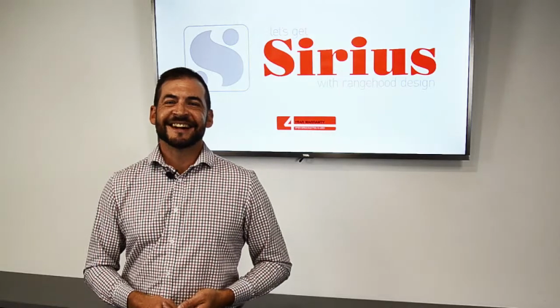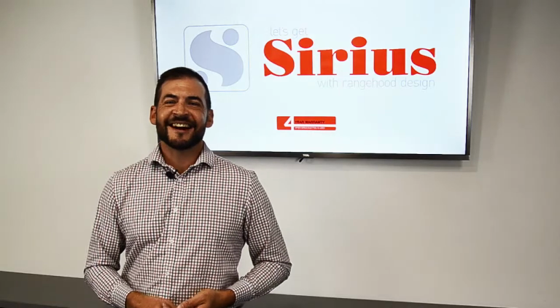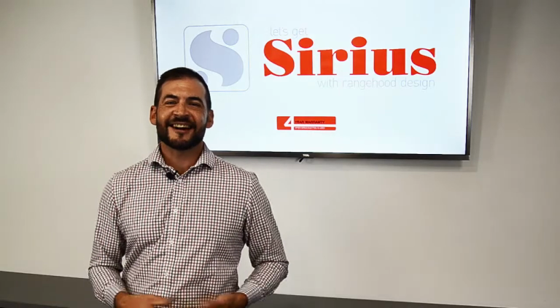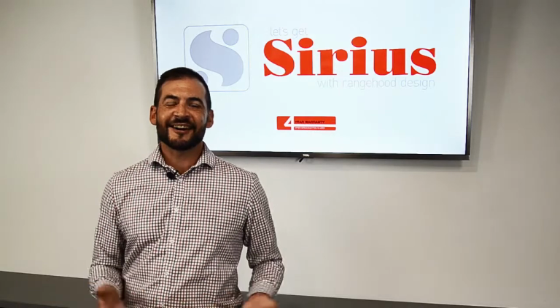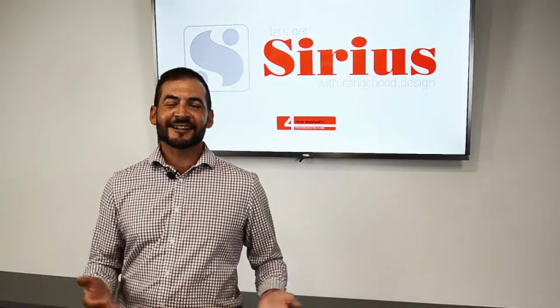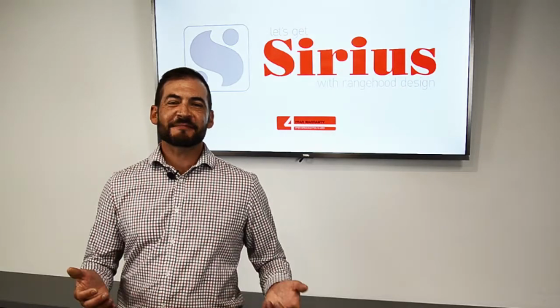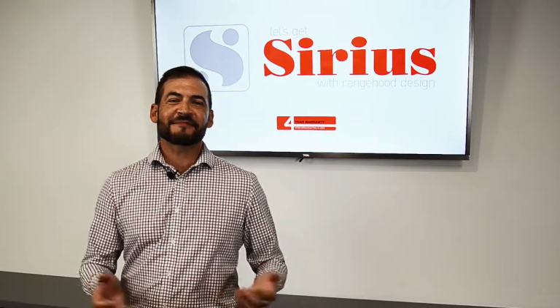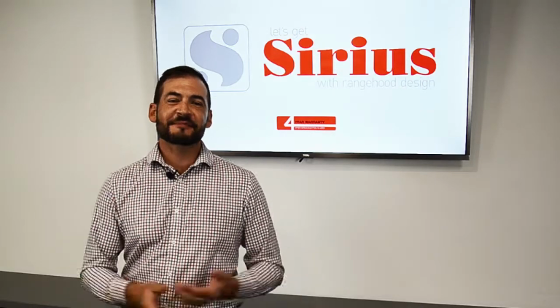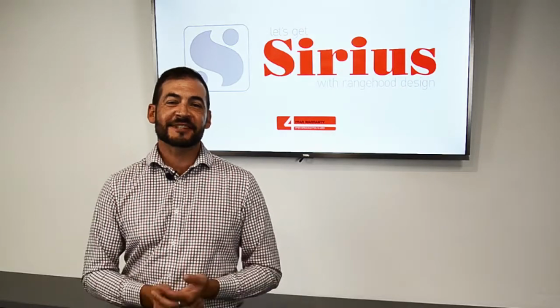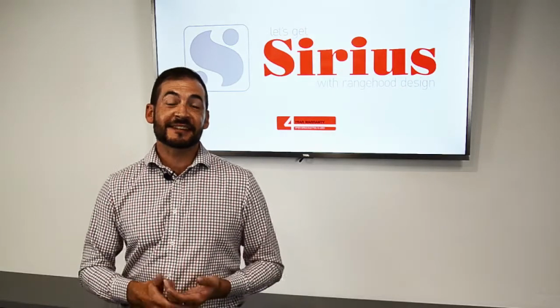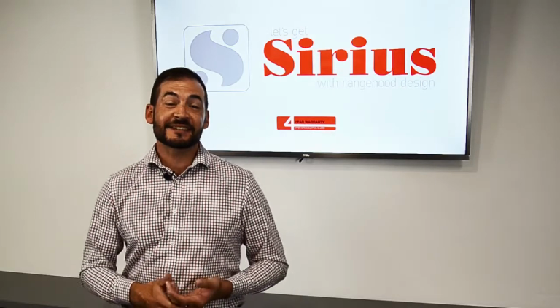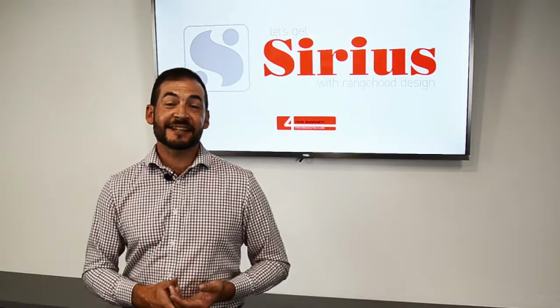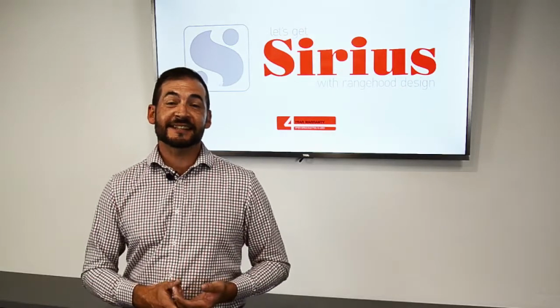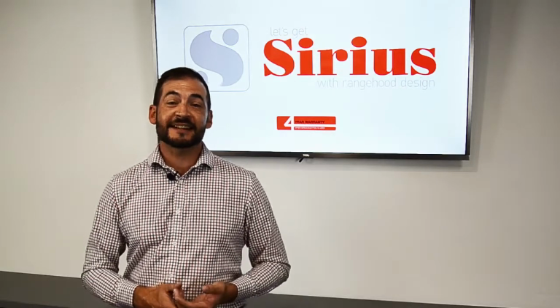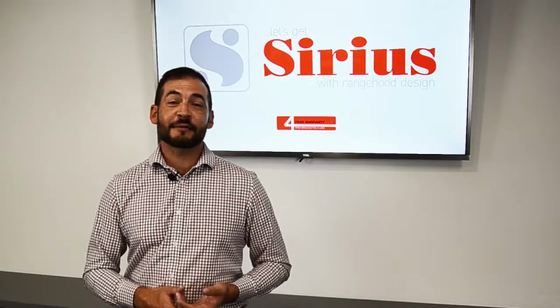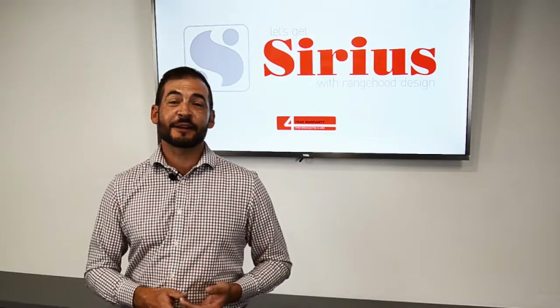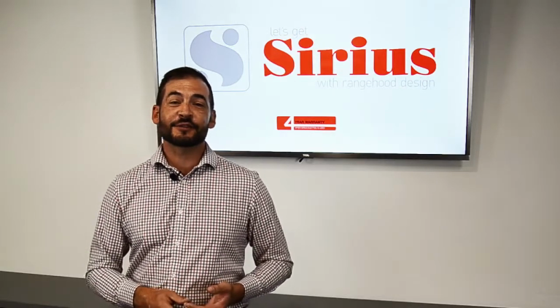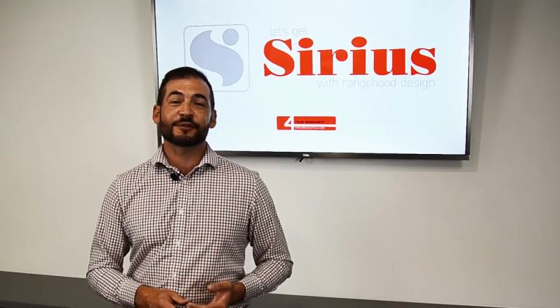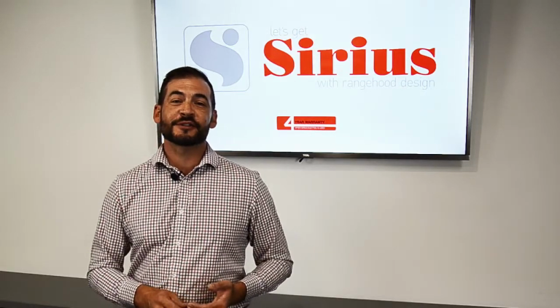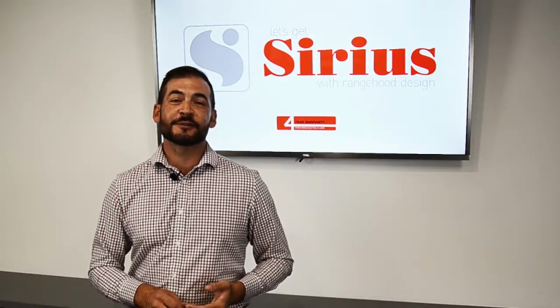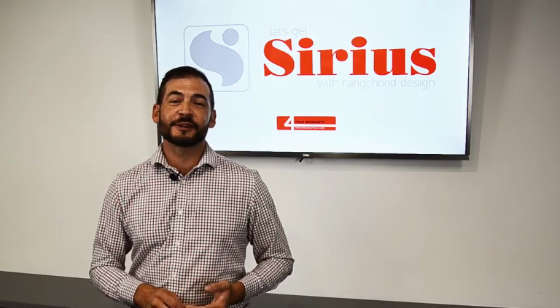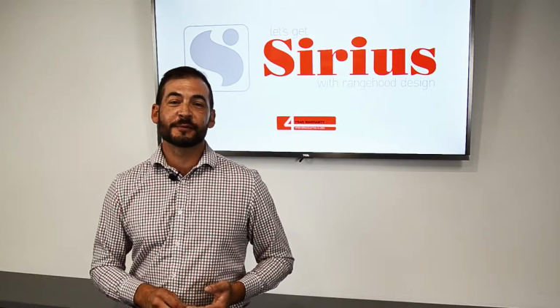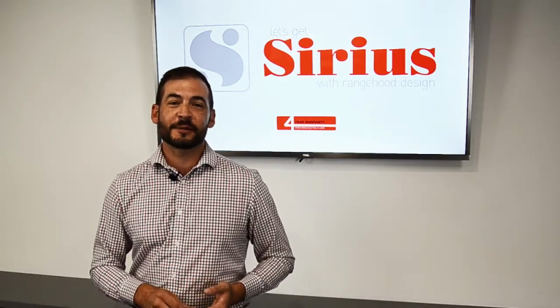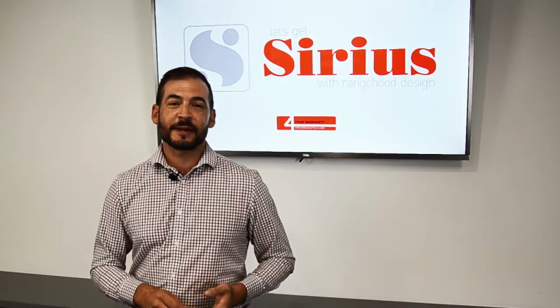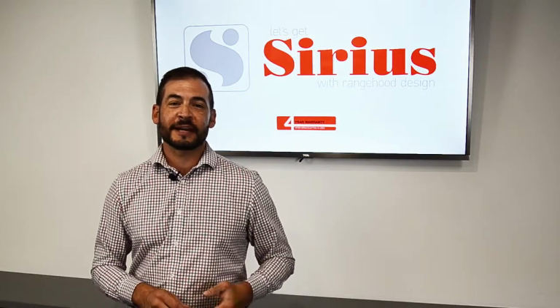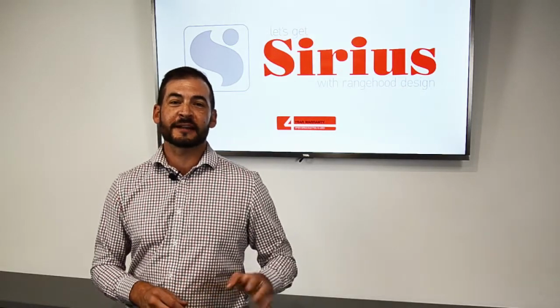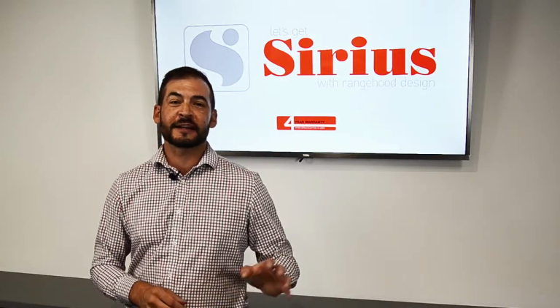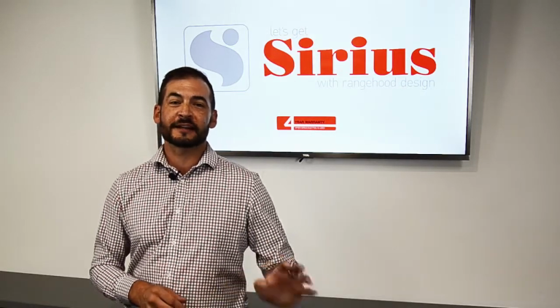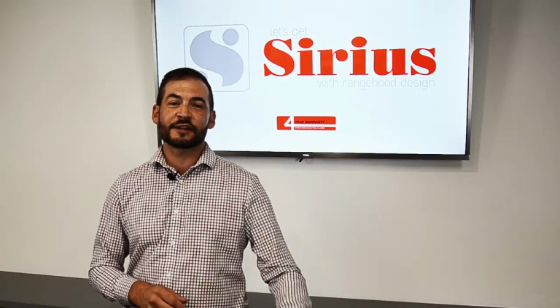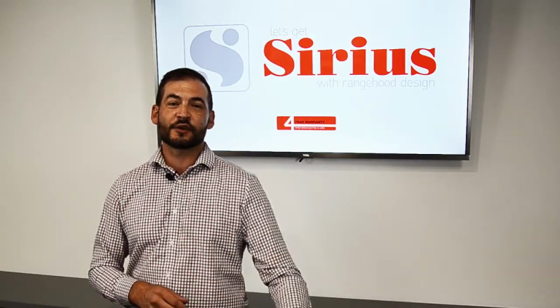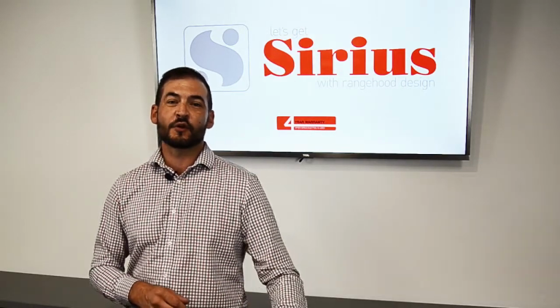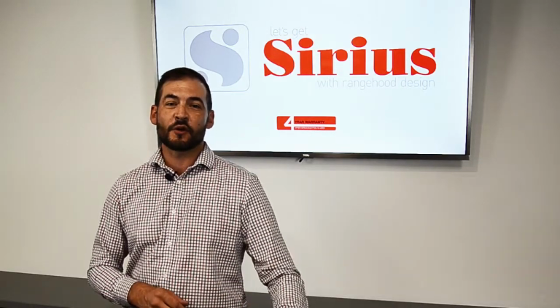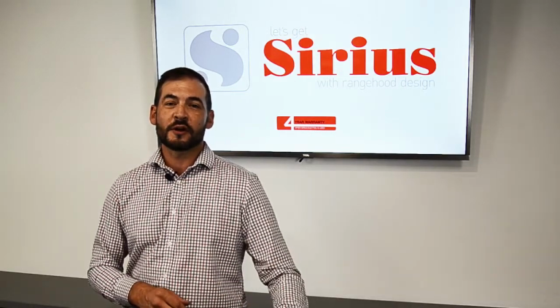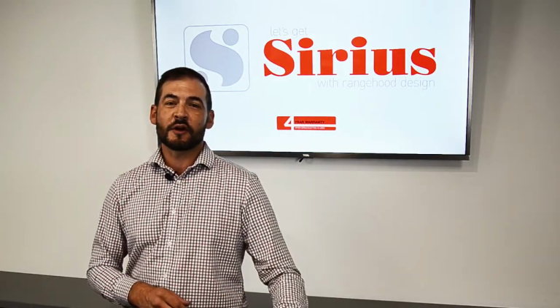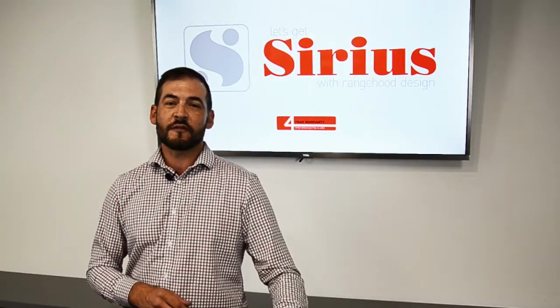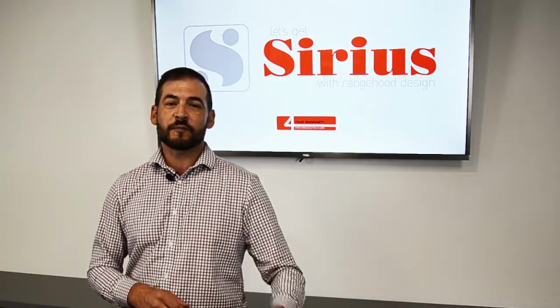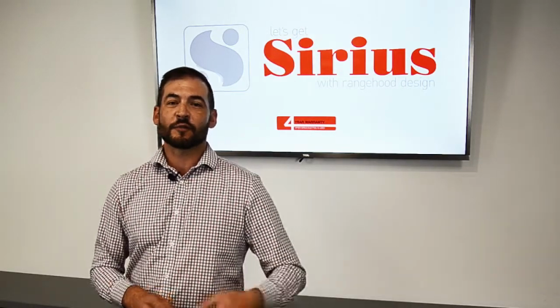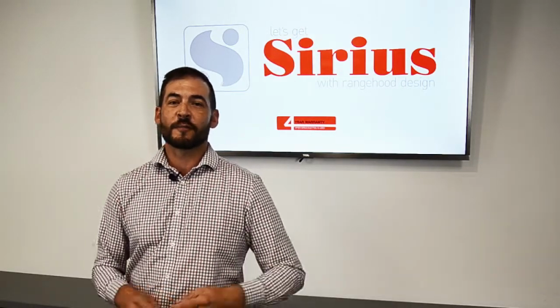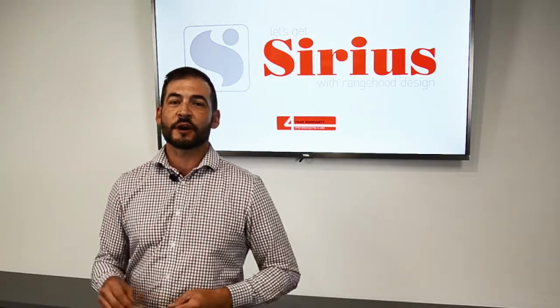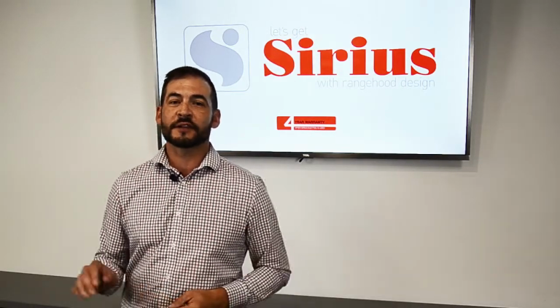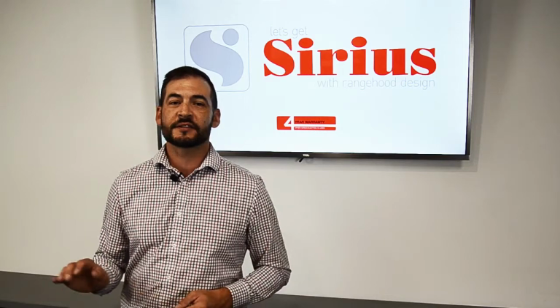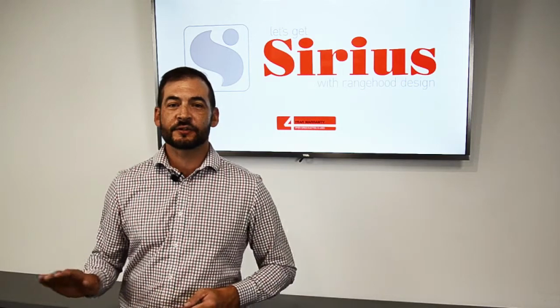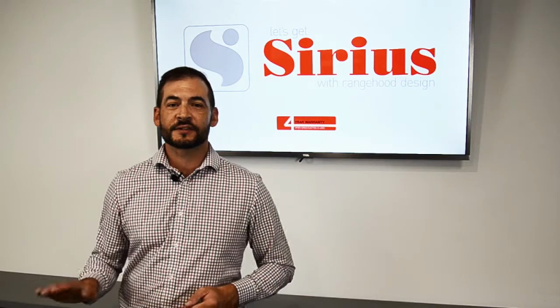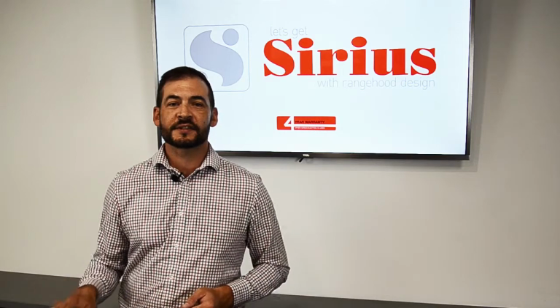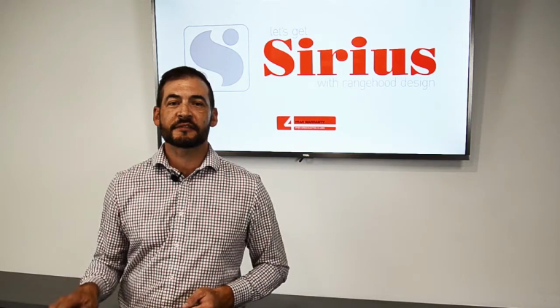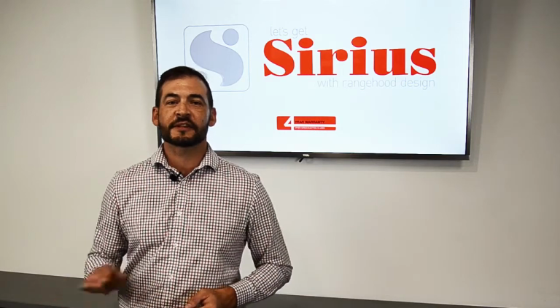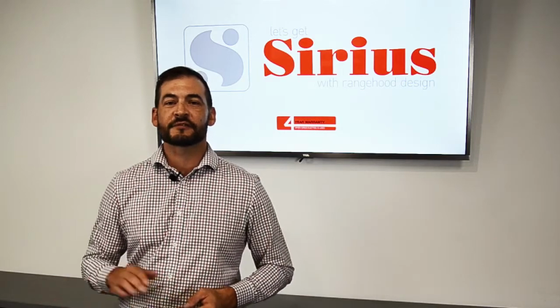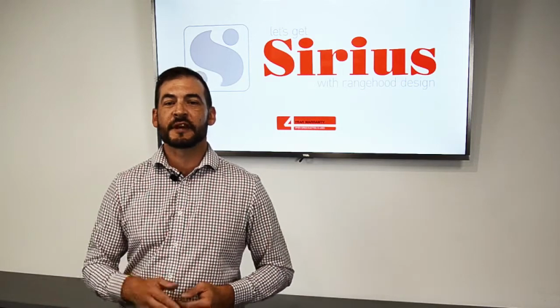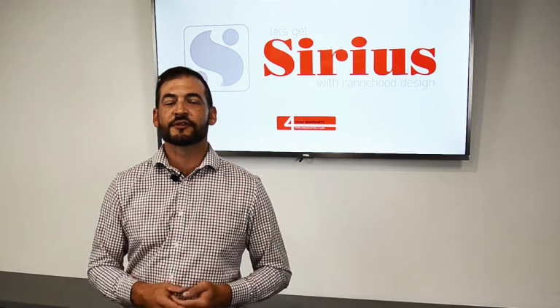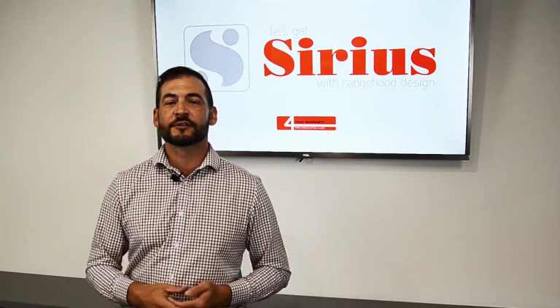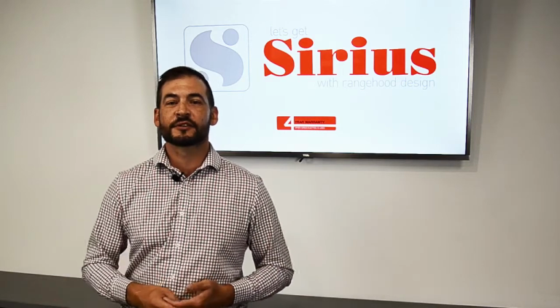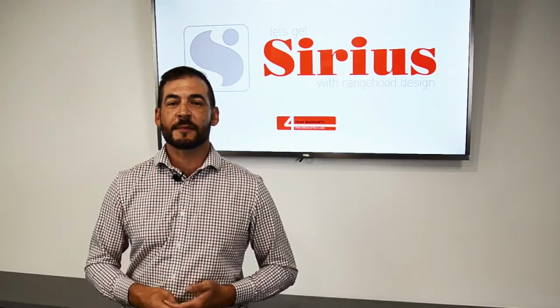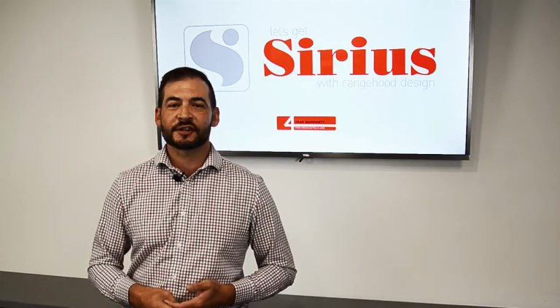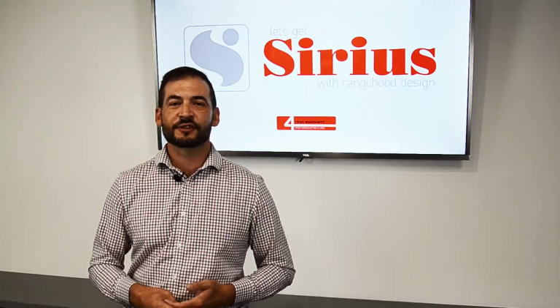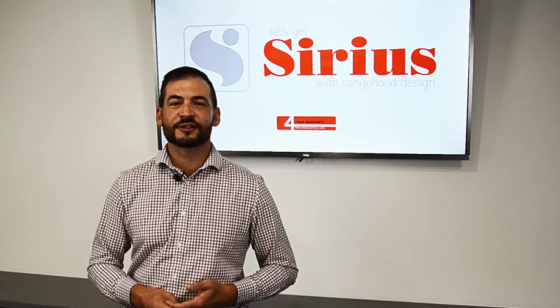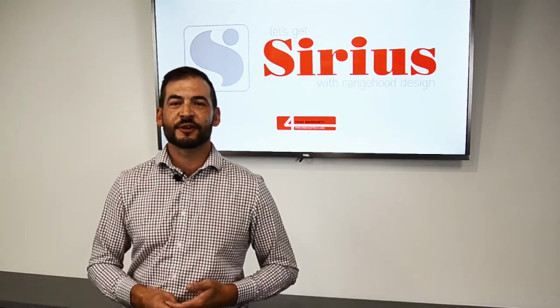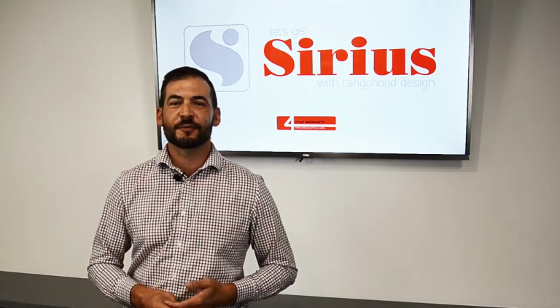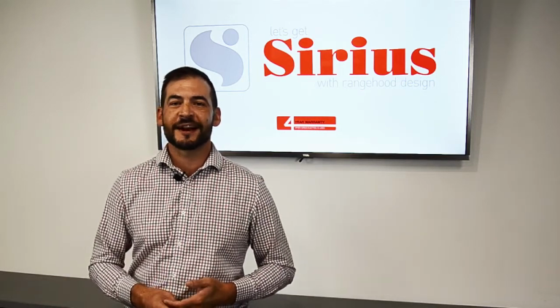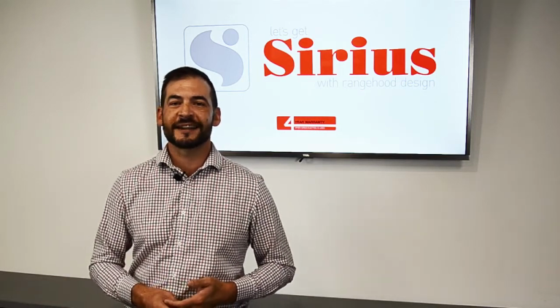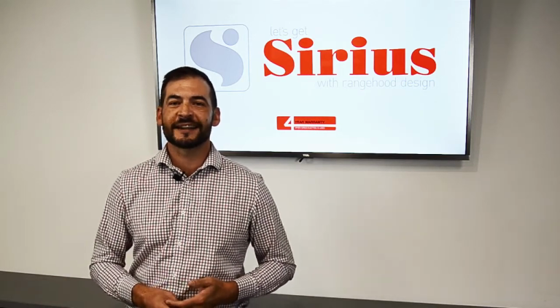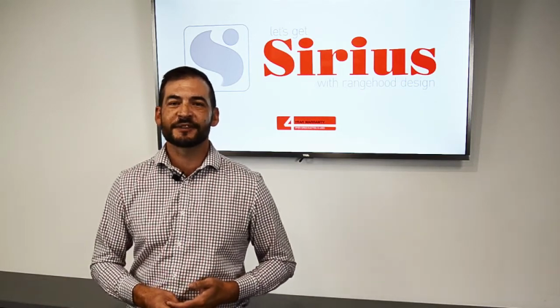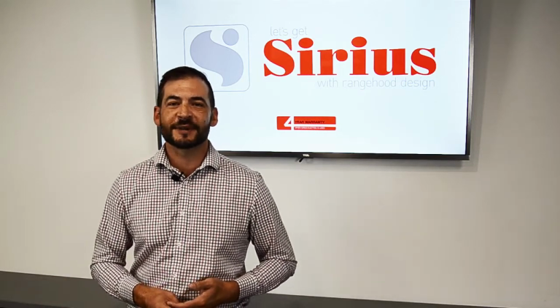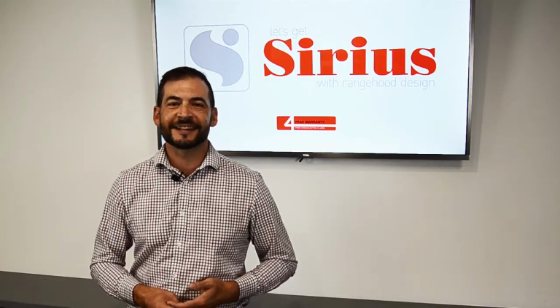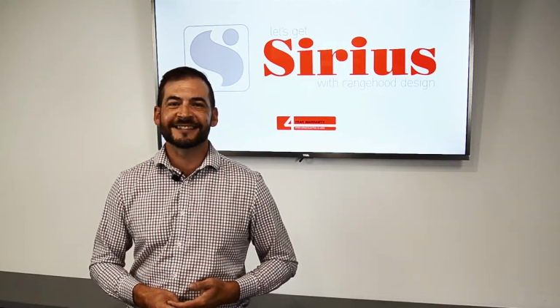Hi guys, Ben from Sirius here. Today I'm going to talk to you a little bit about connecting your off-board motor to your Sirius range hood to make sure it's operating at its peak.